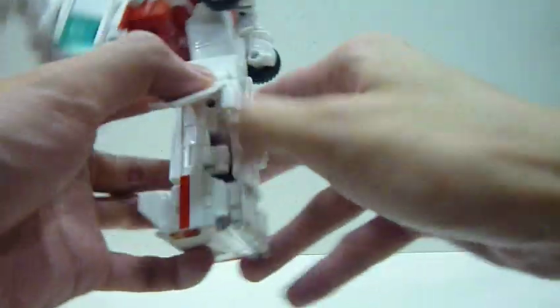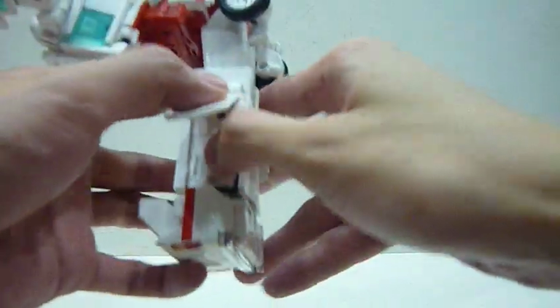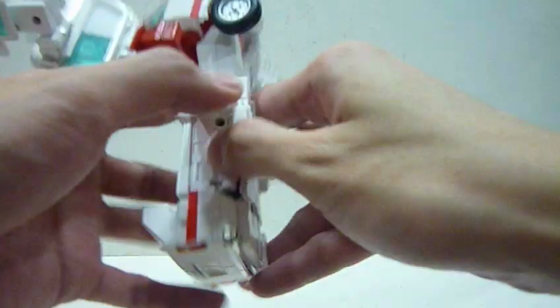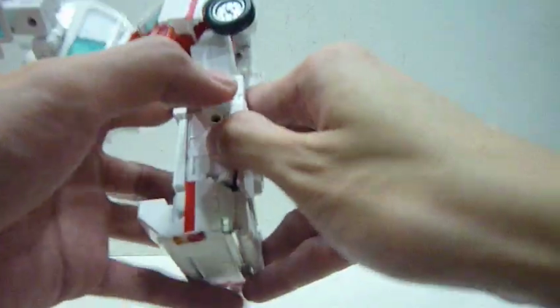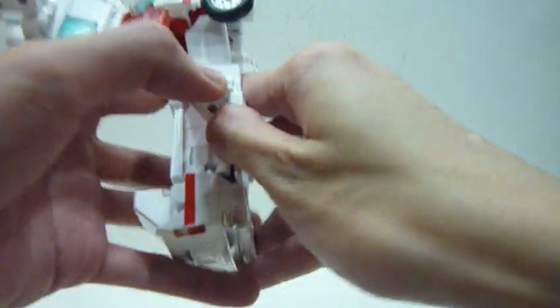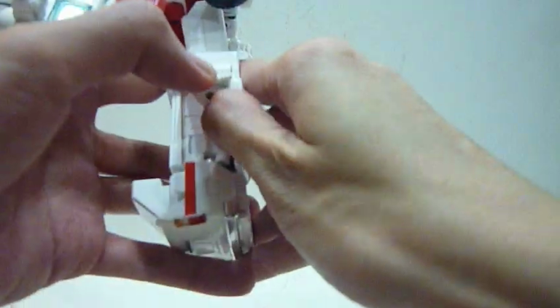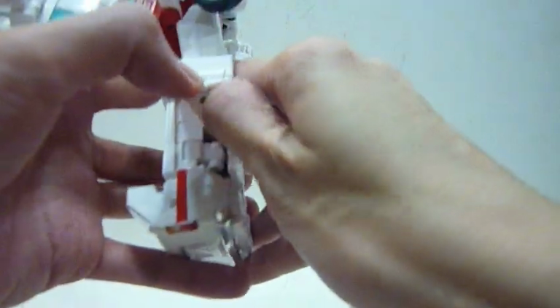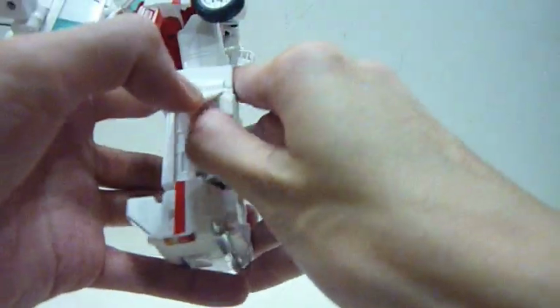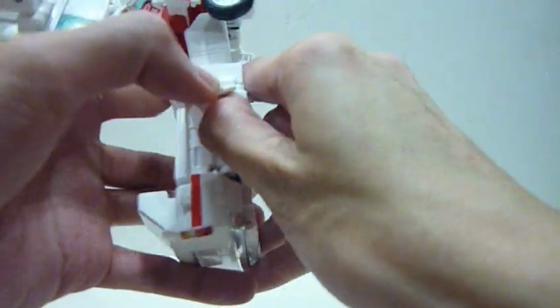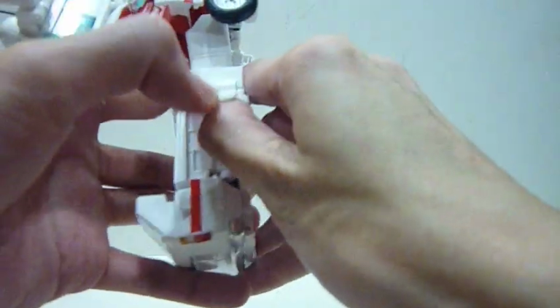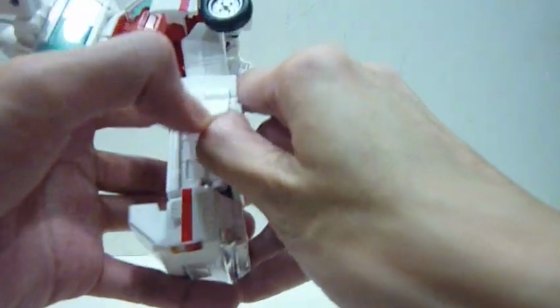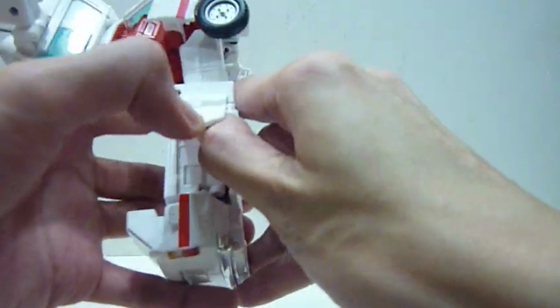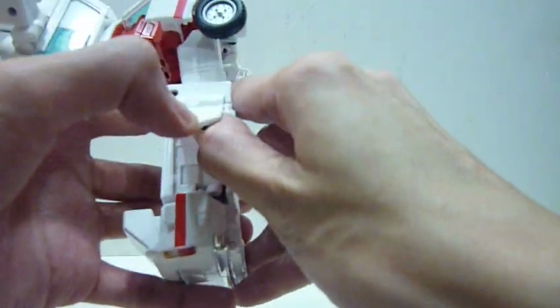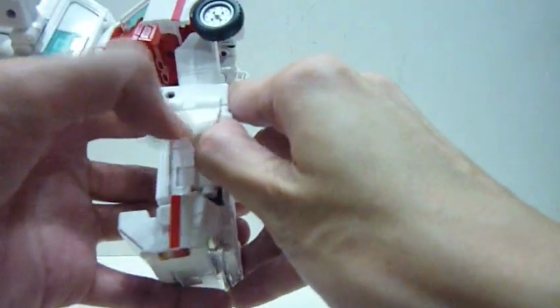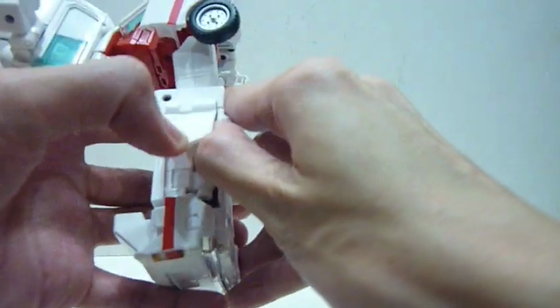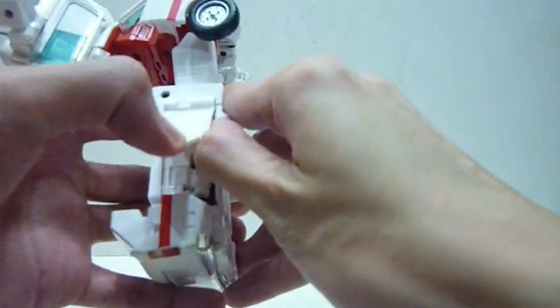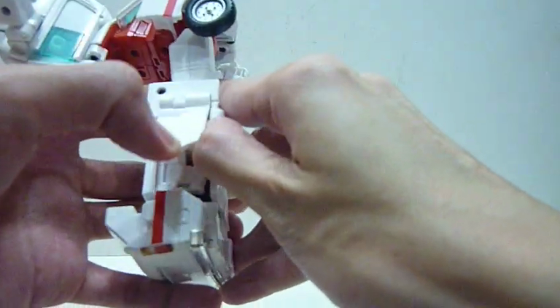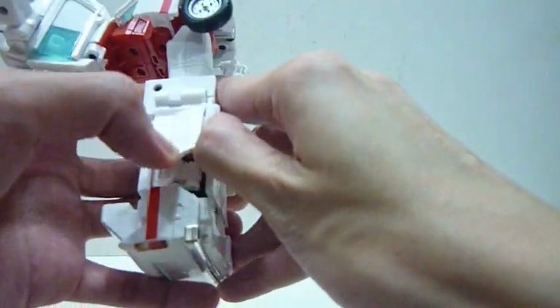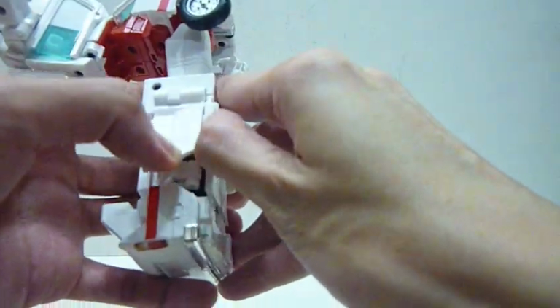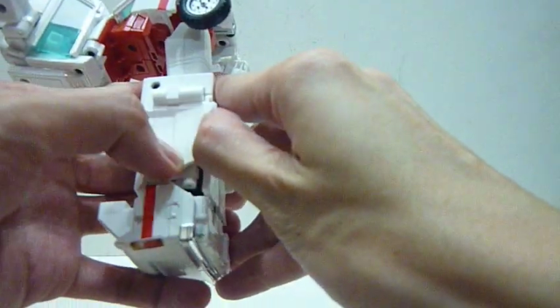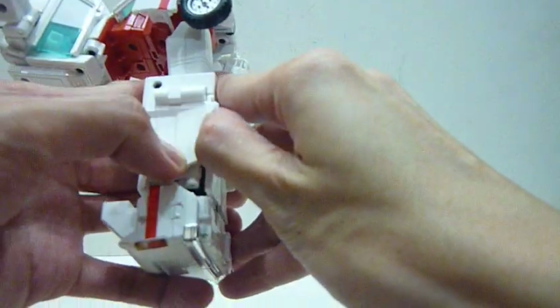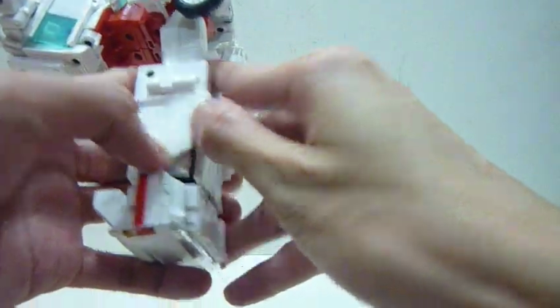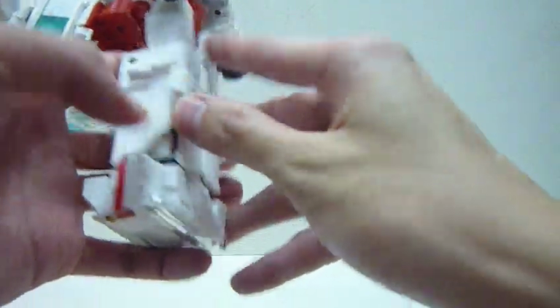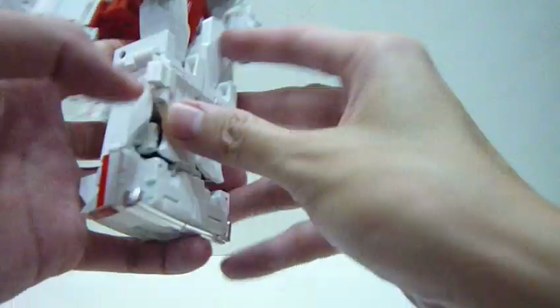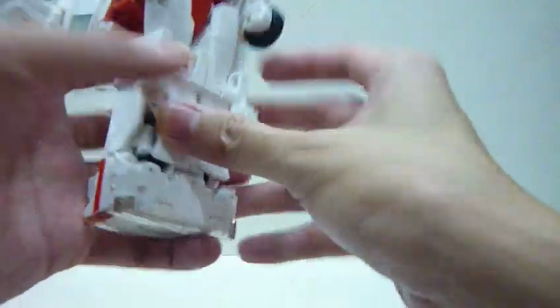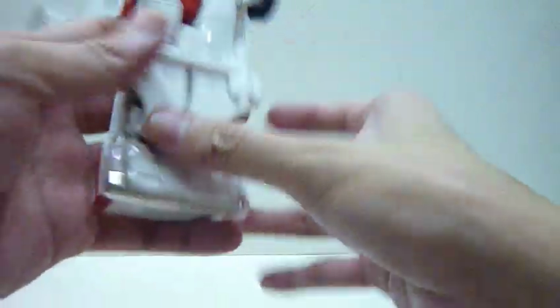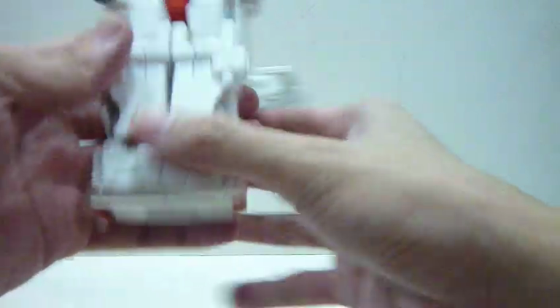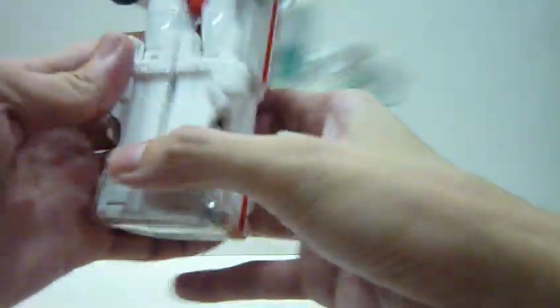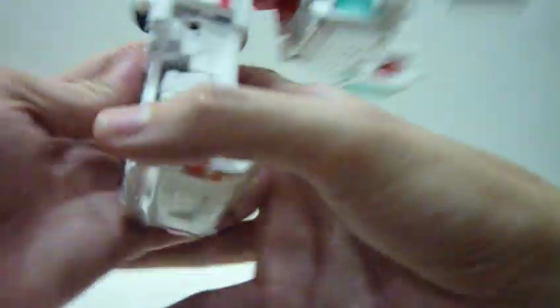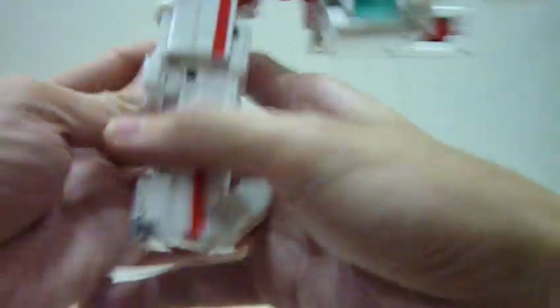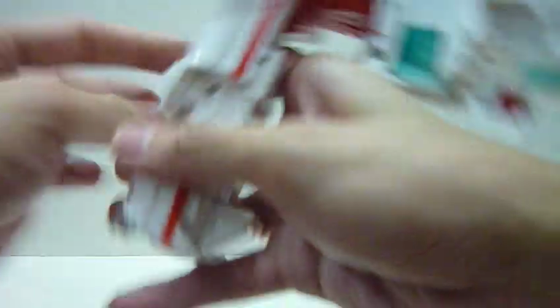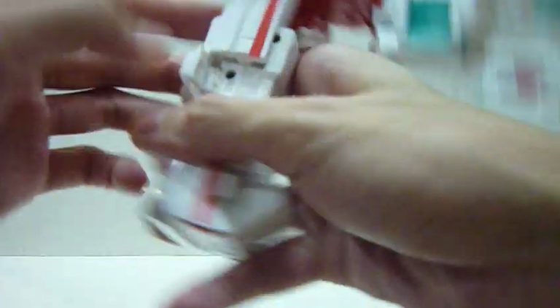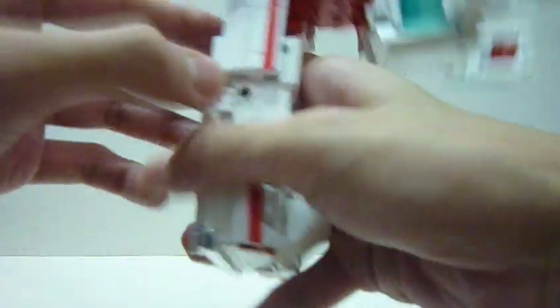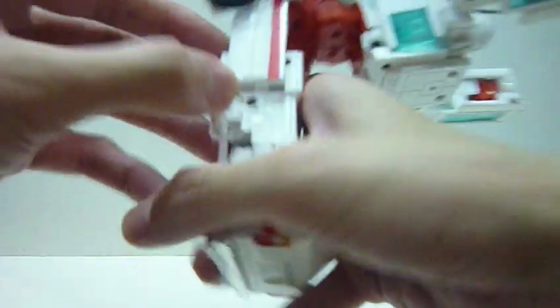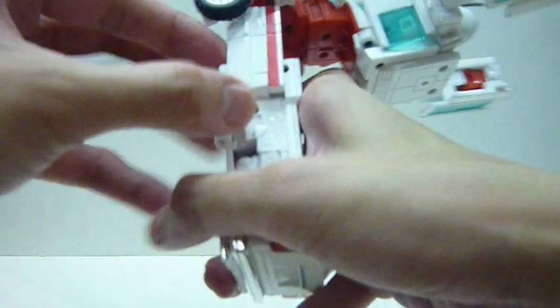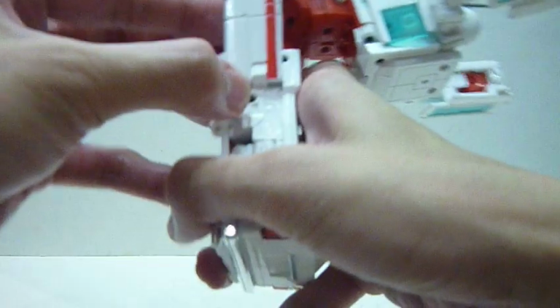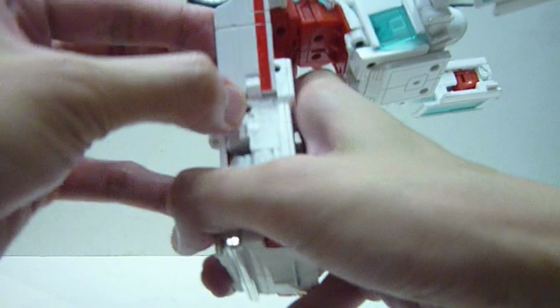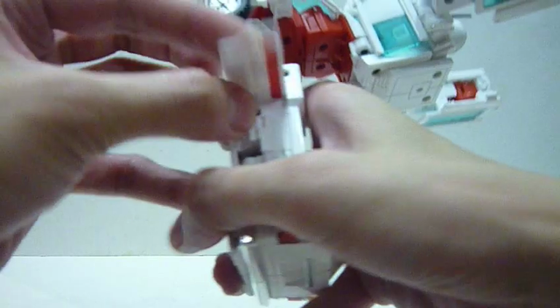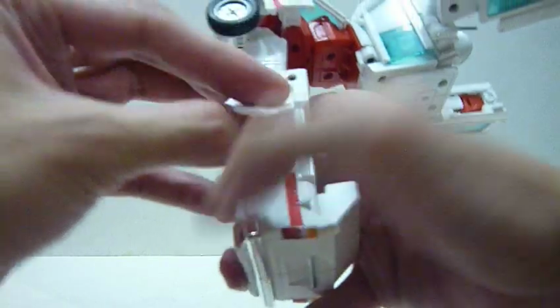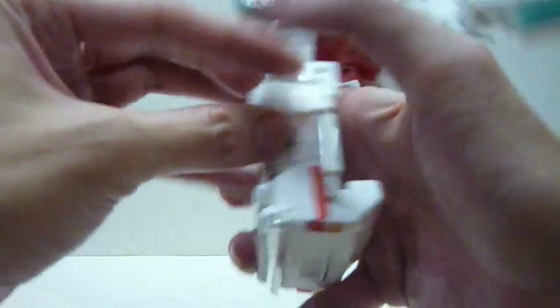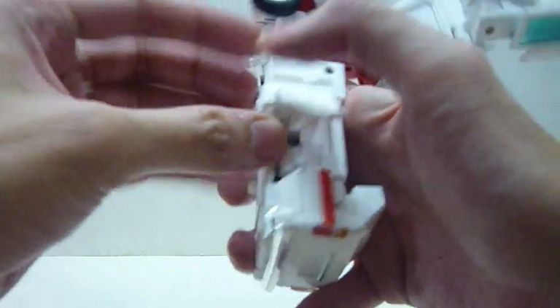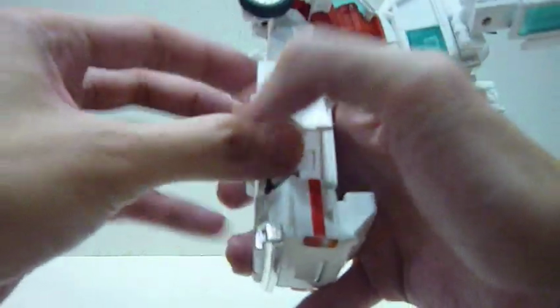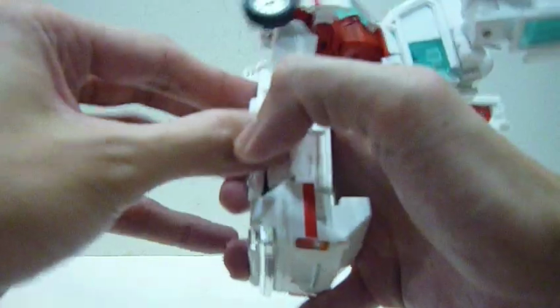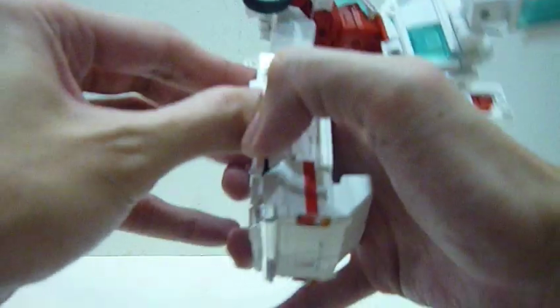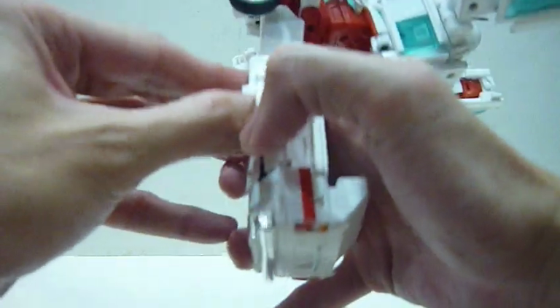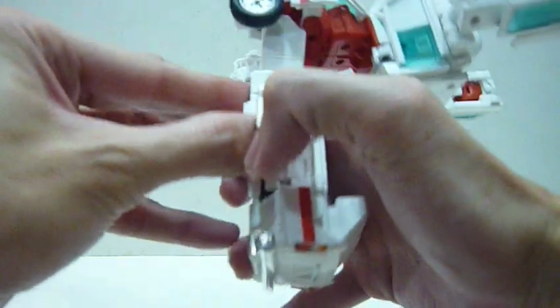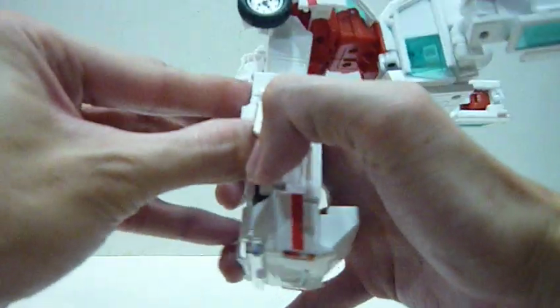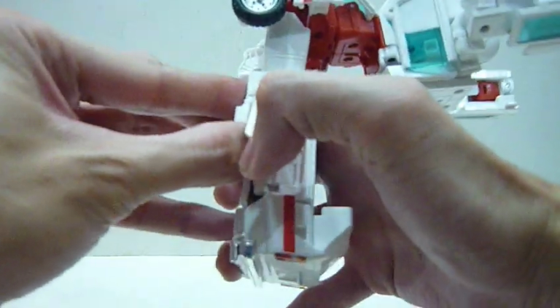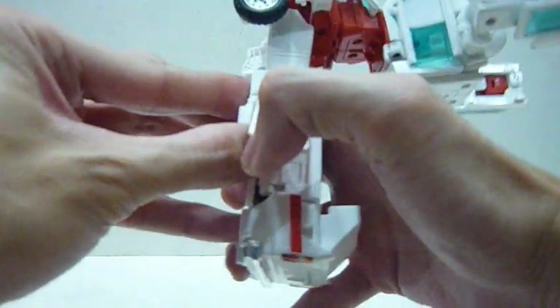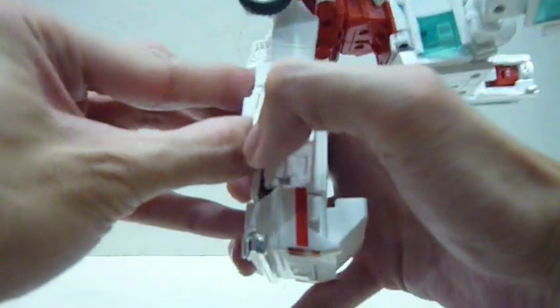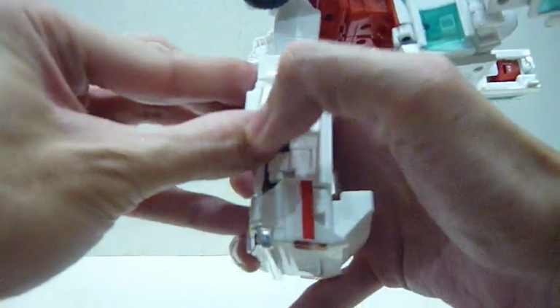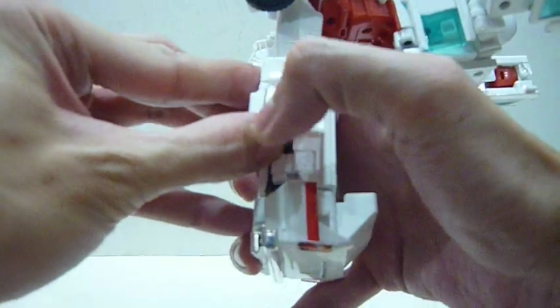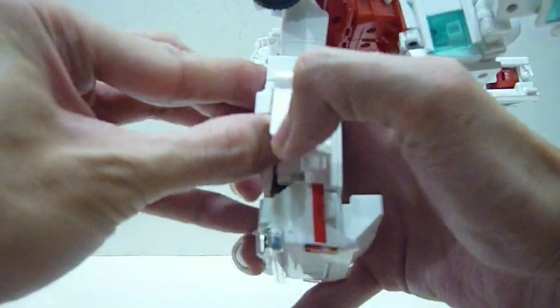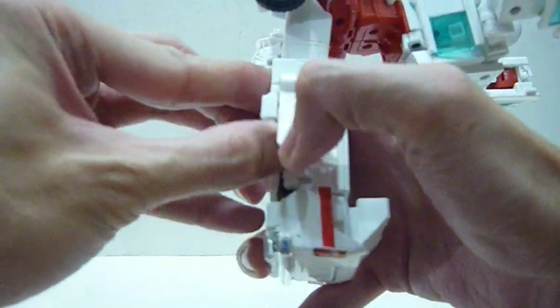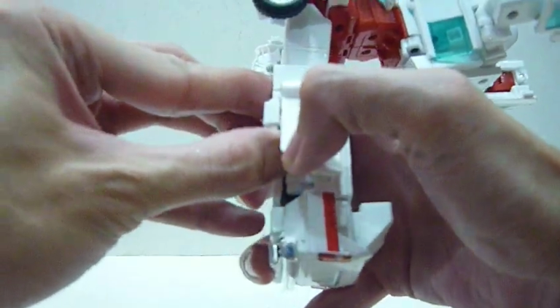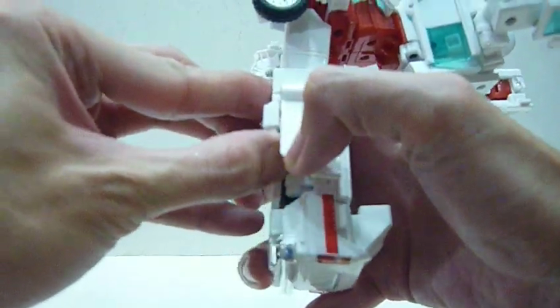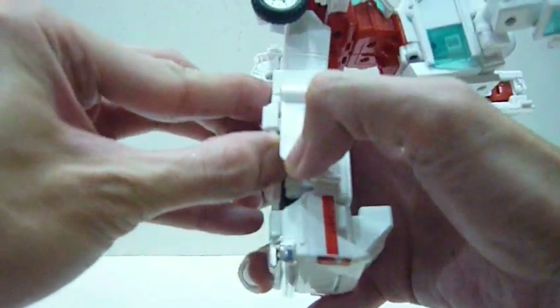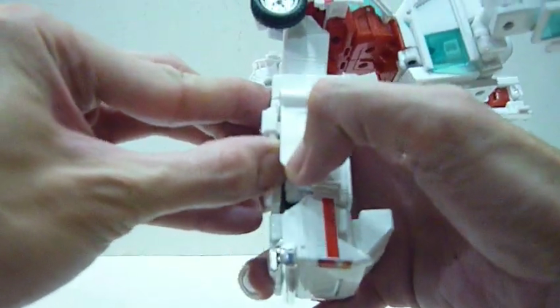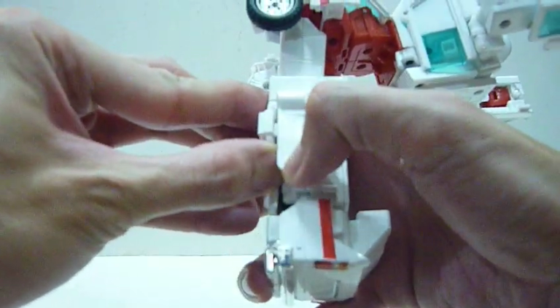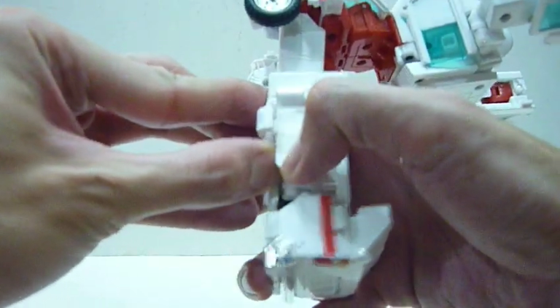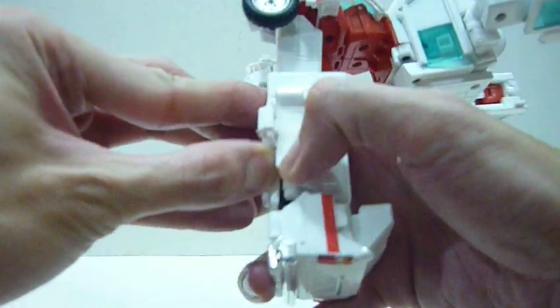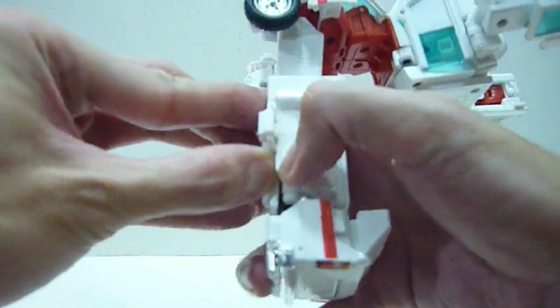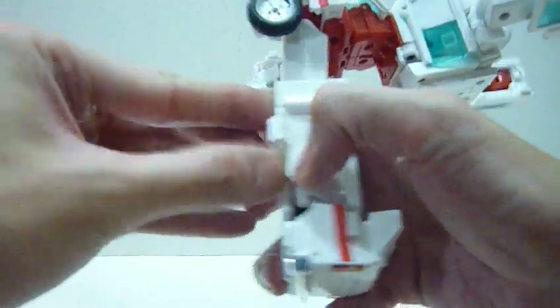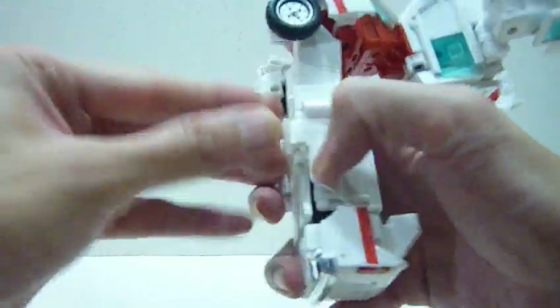Pull this out a little bit, slot it in, pull it up slightly, and tap it in.